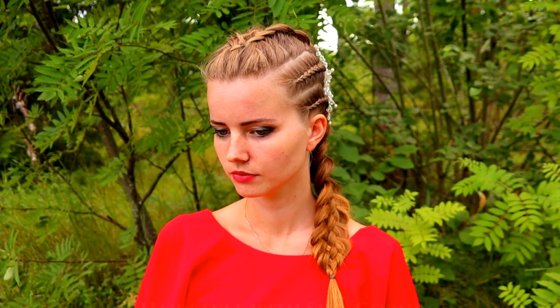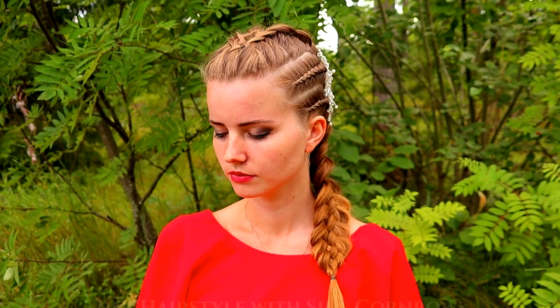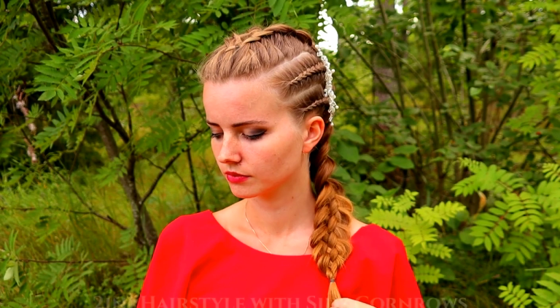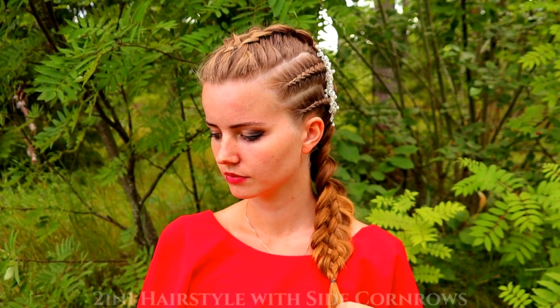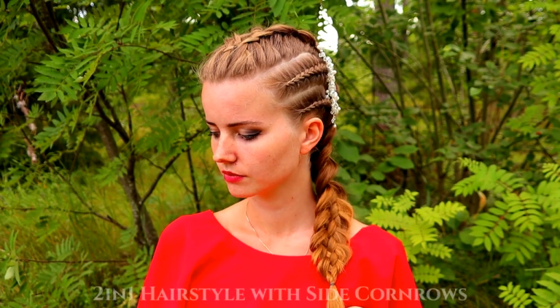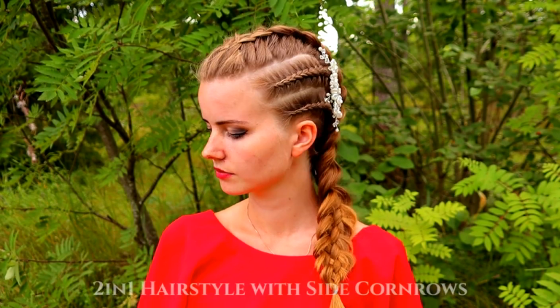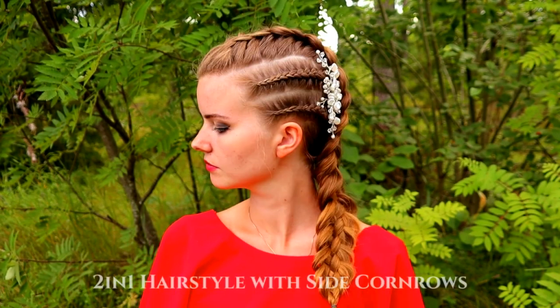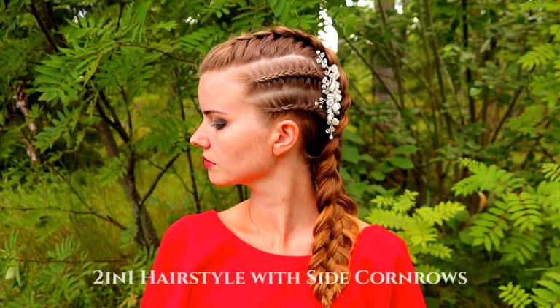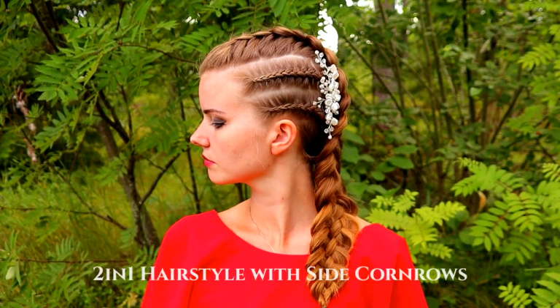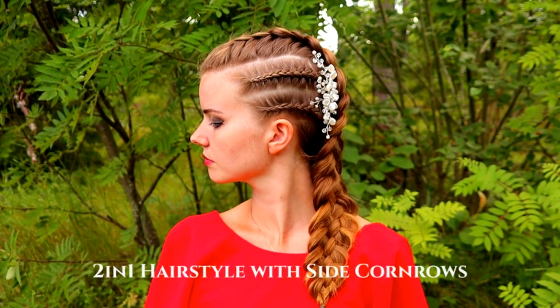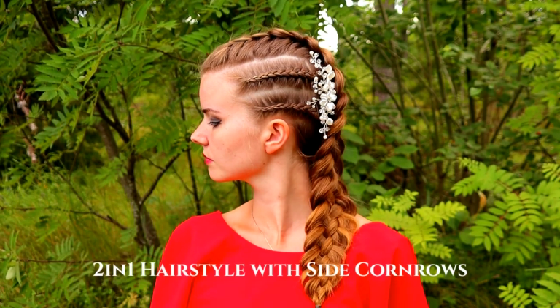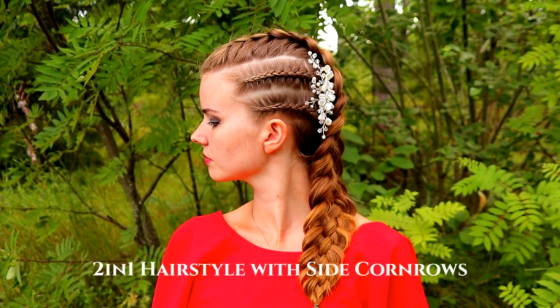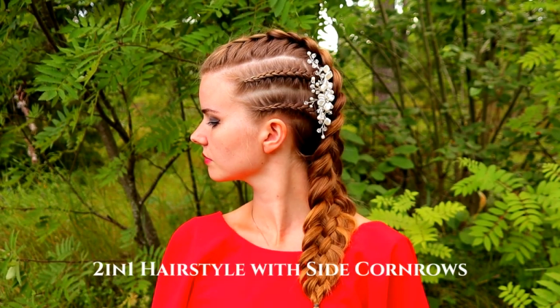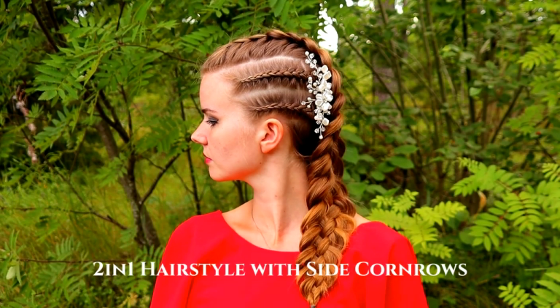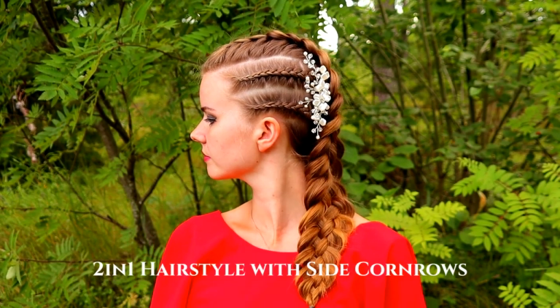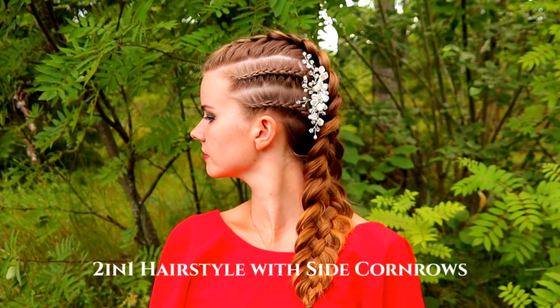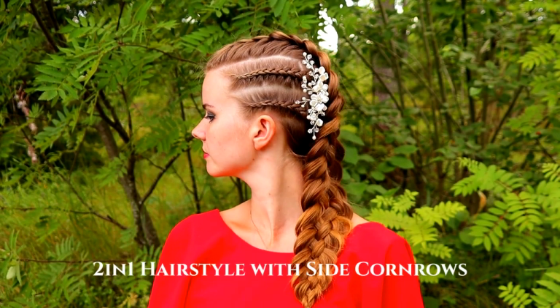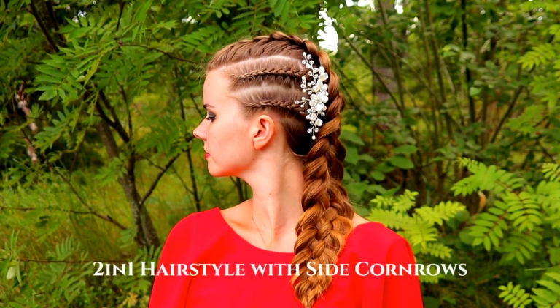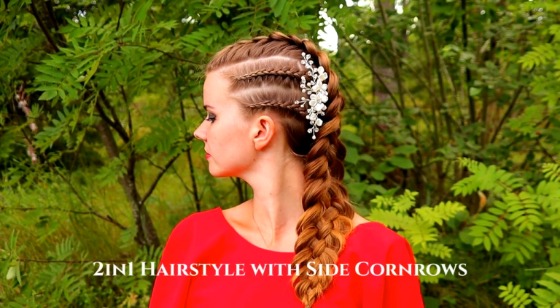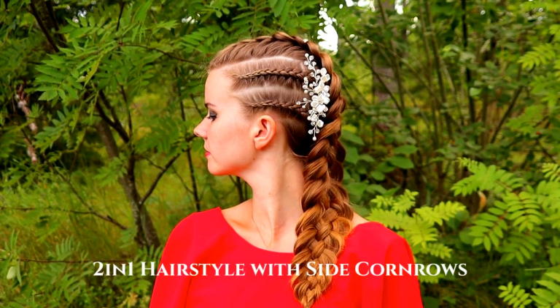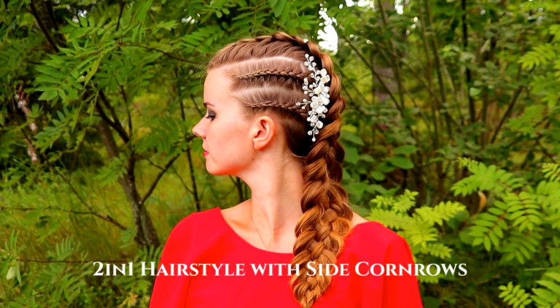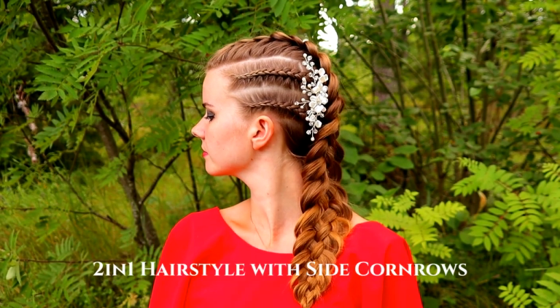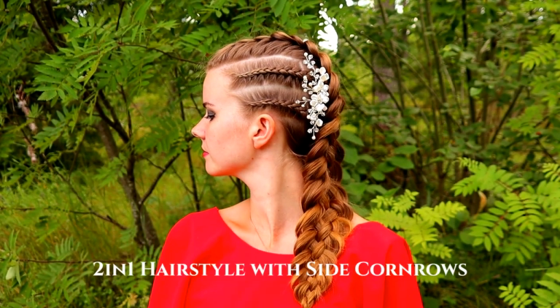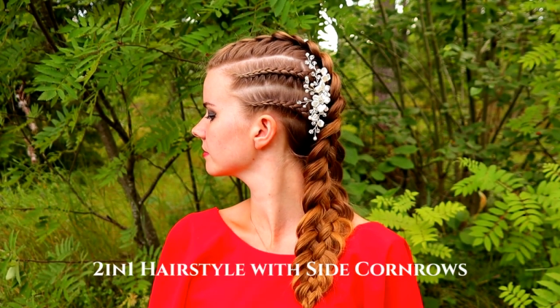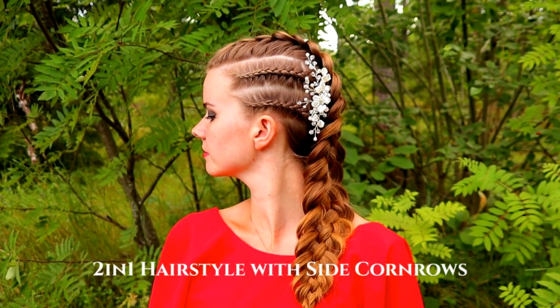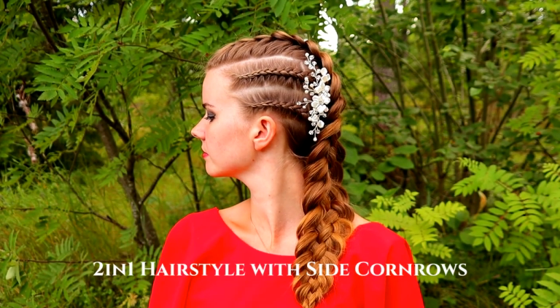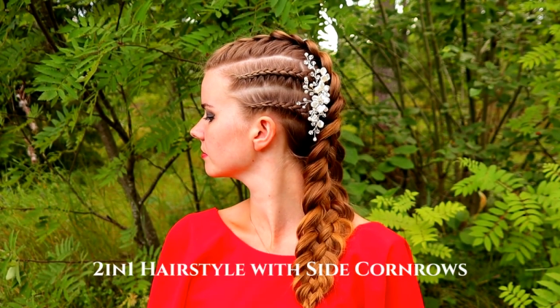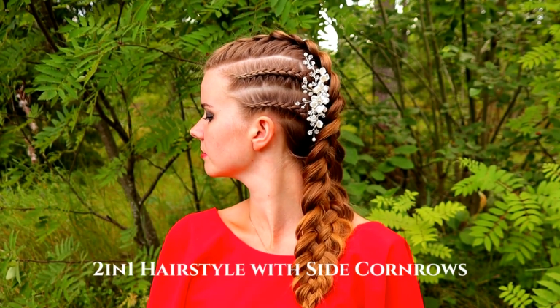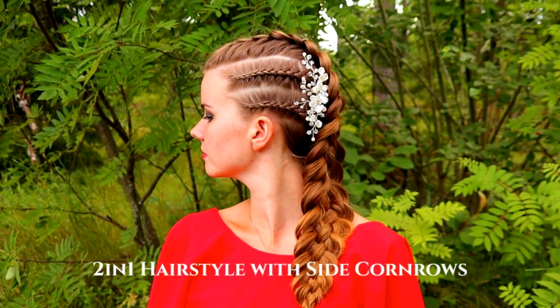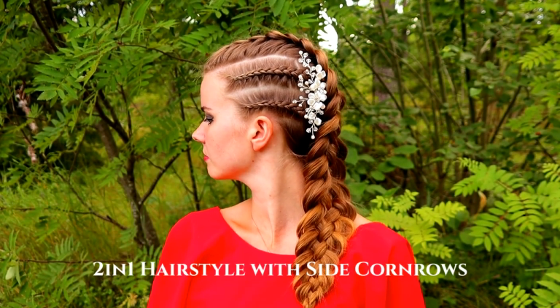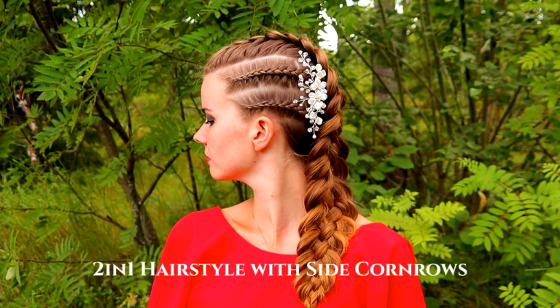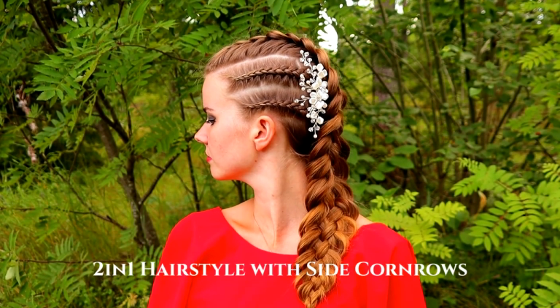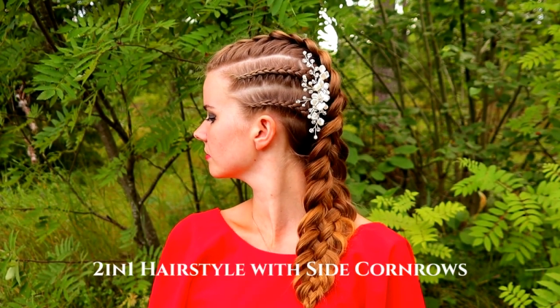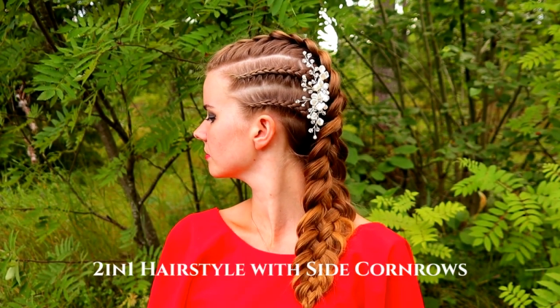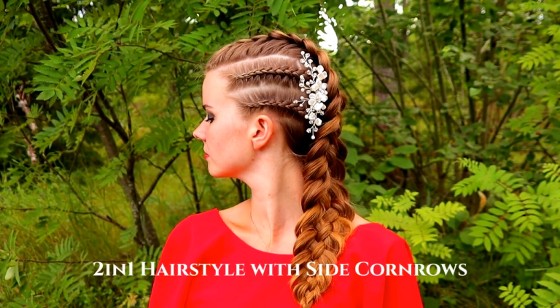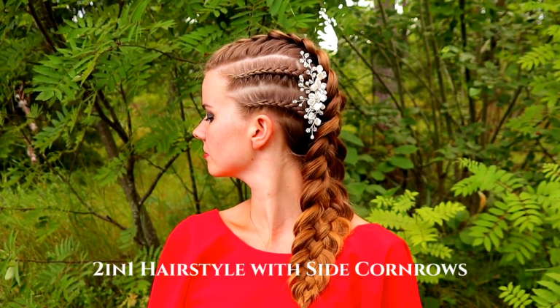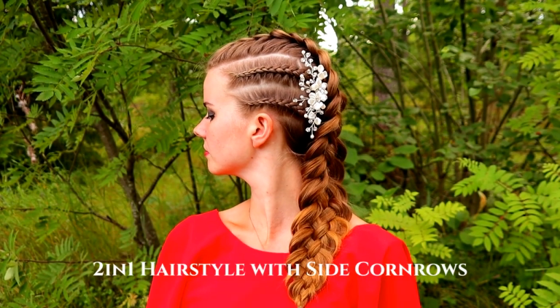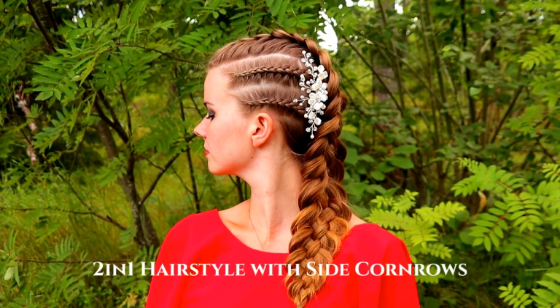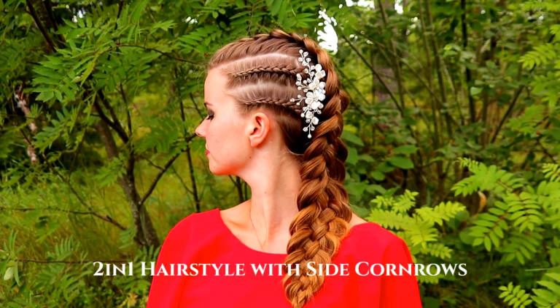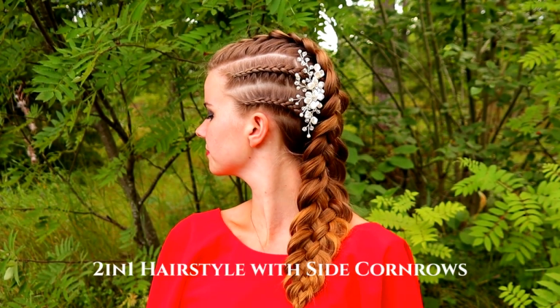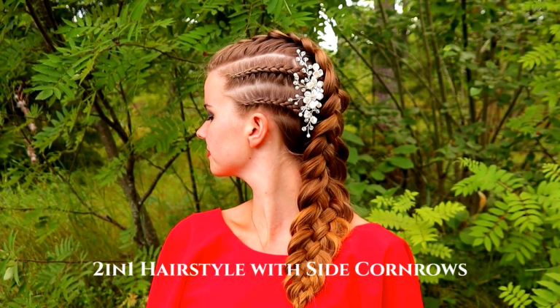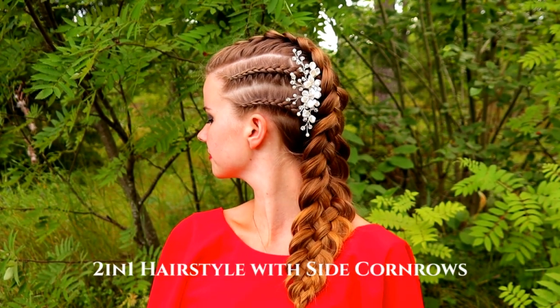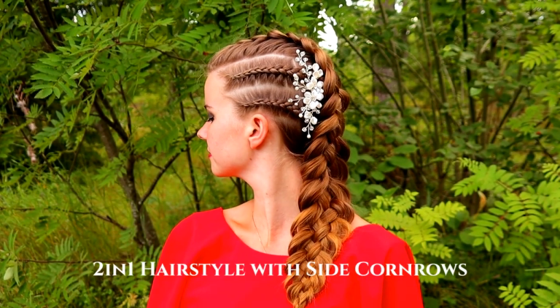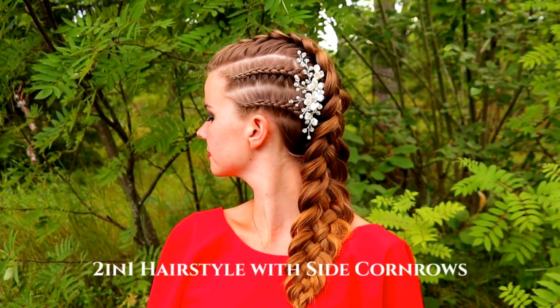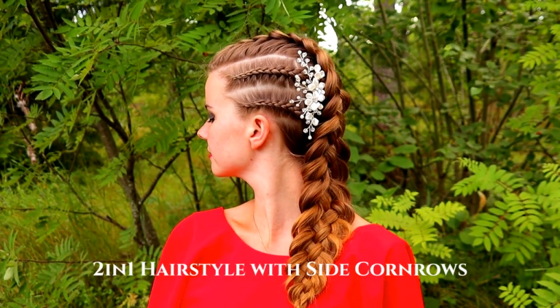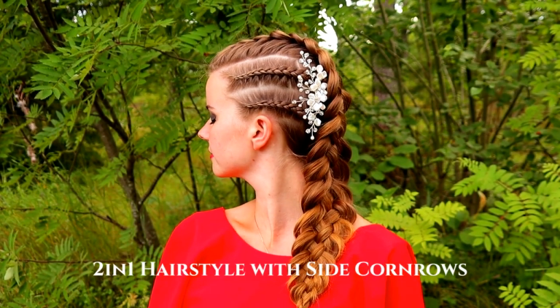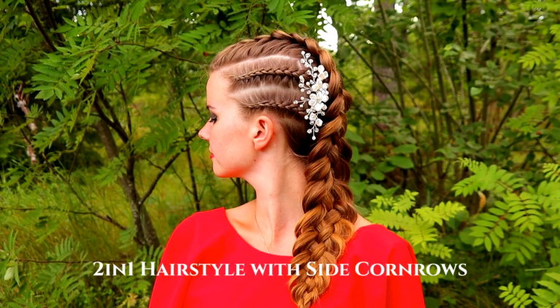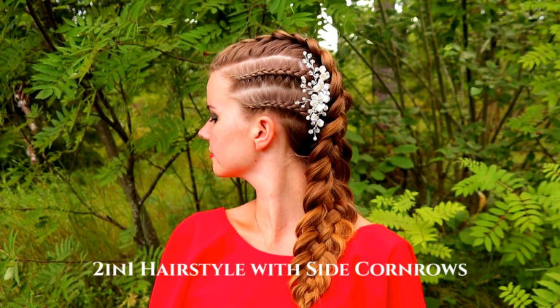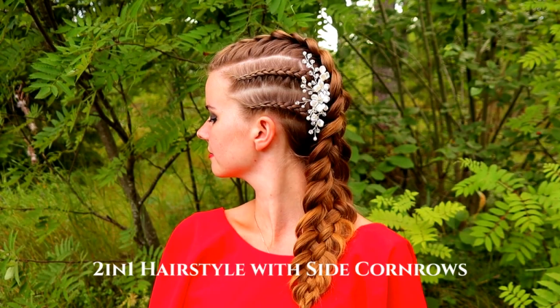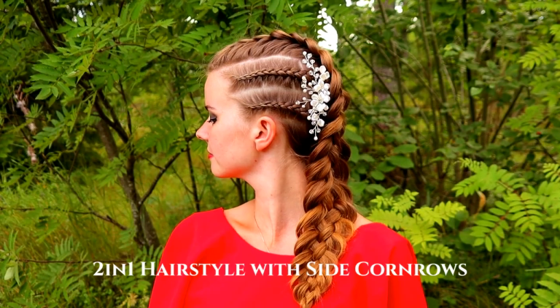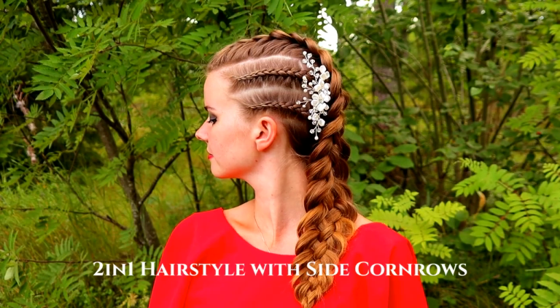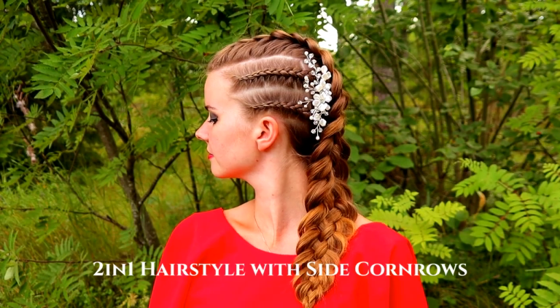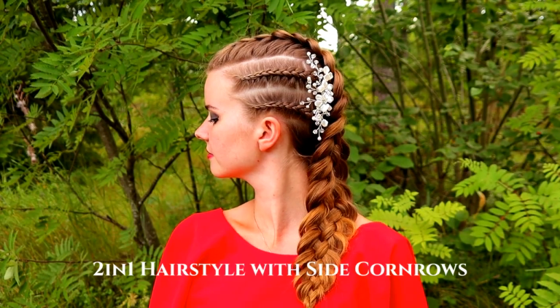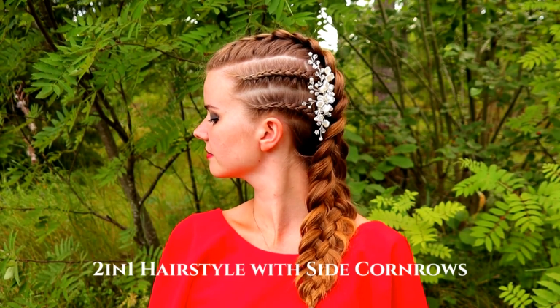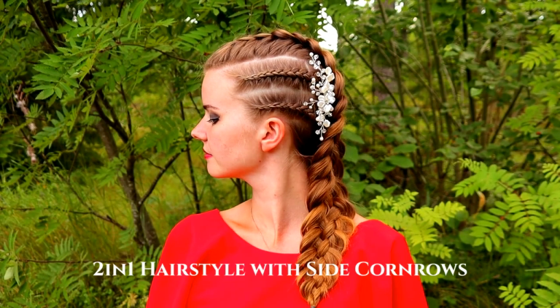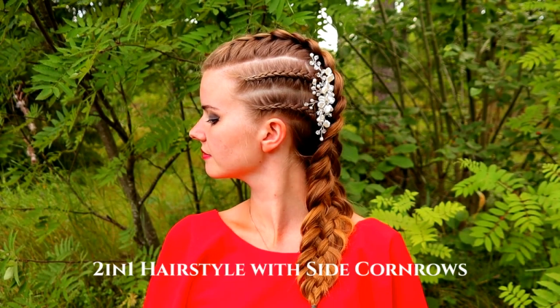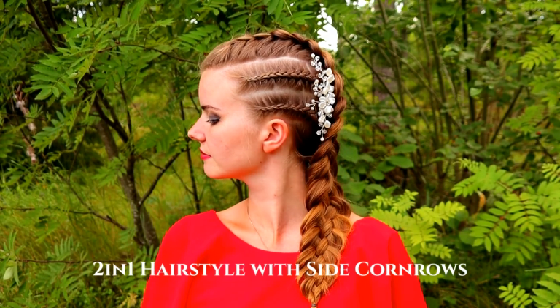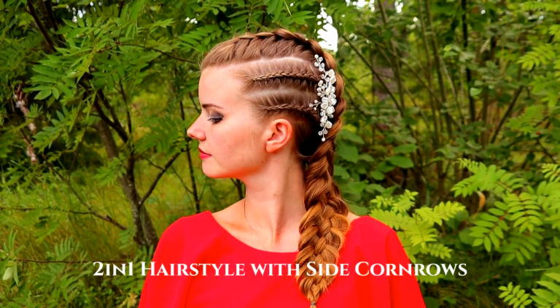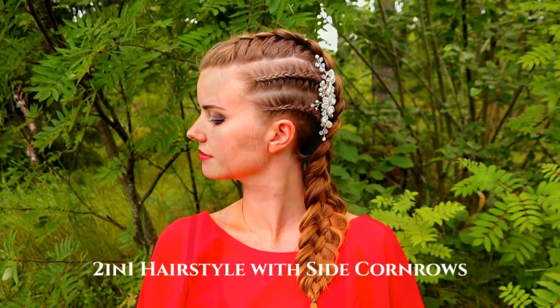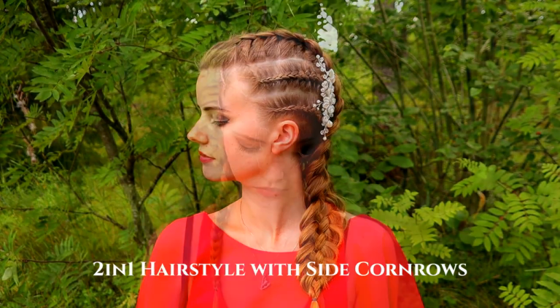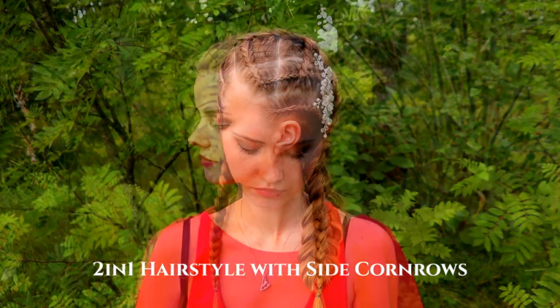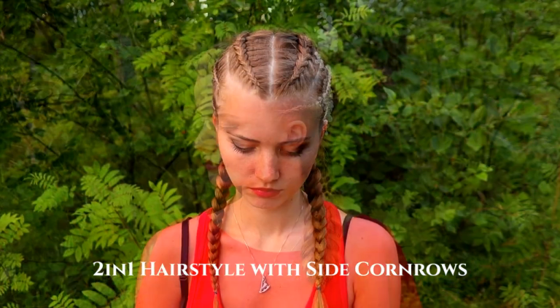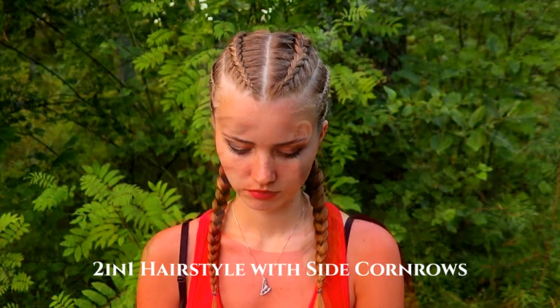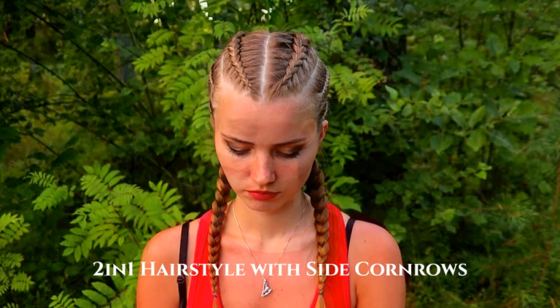Hi guys, in this tutorial I will show you how to create this two-in-one hairstyle with side cornrows.